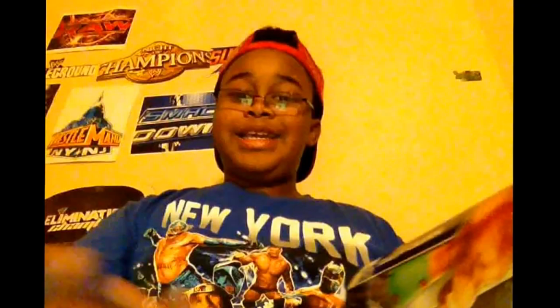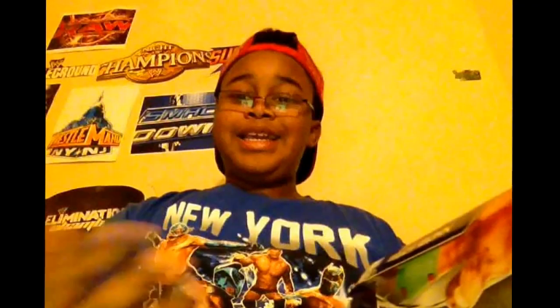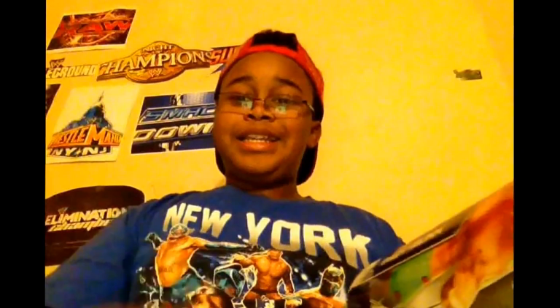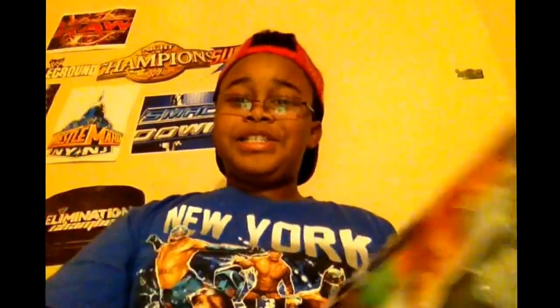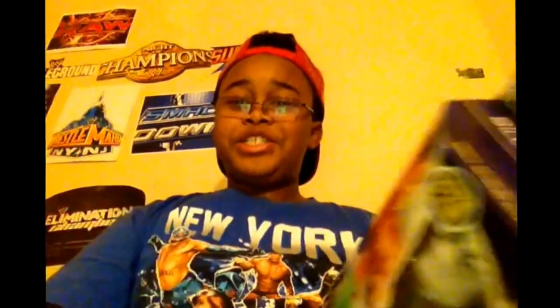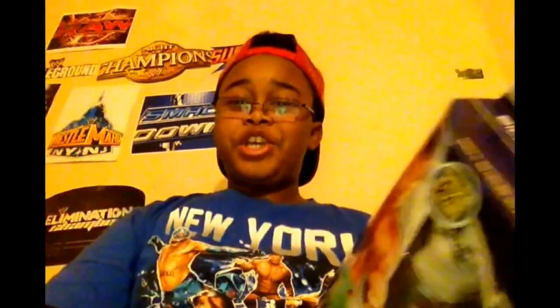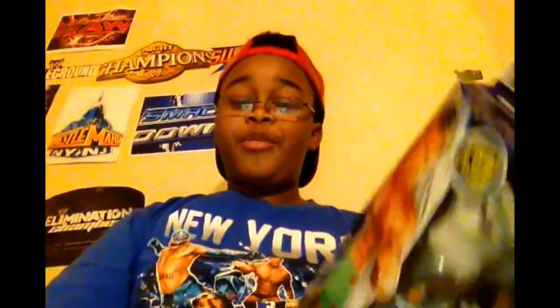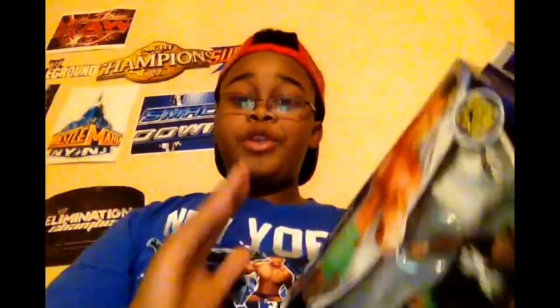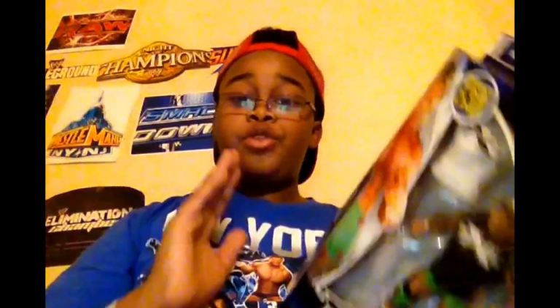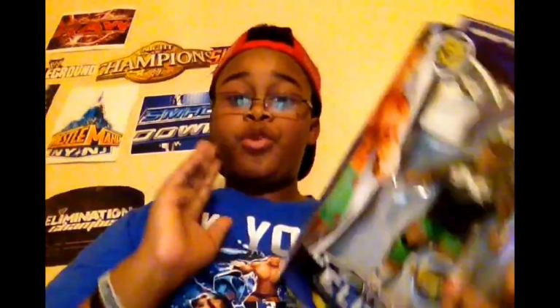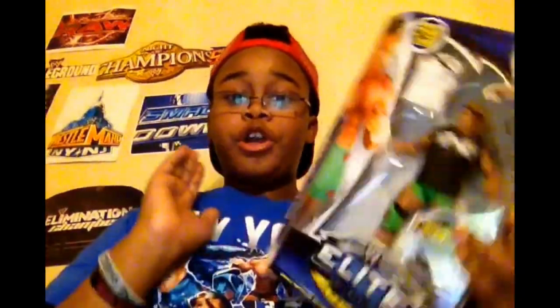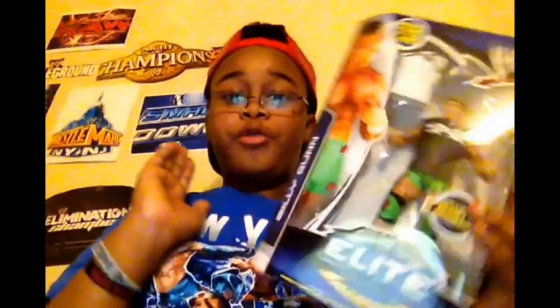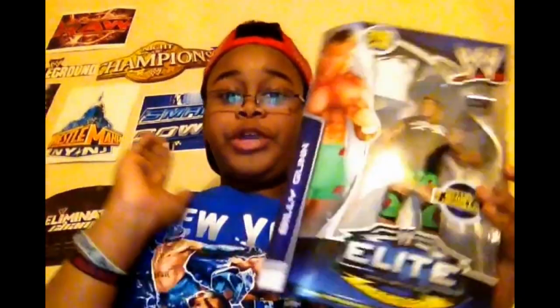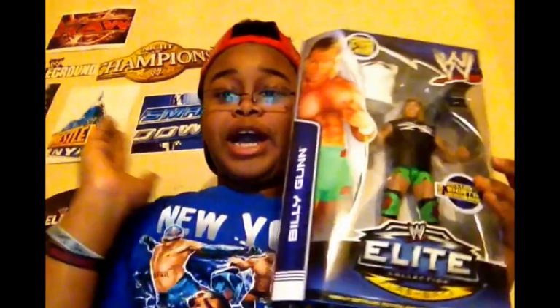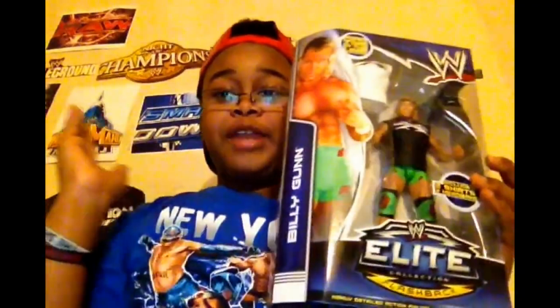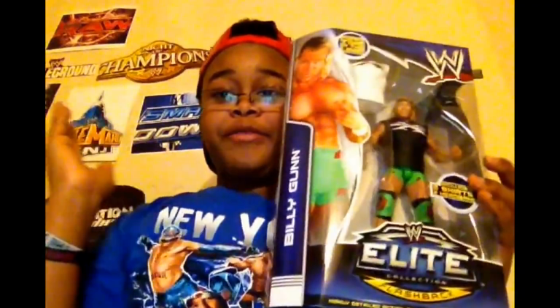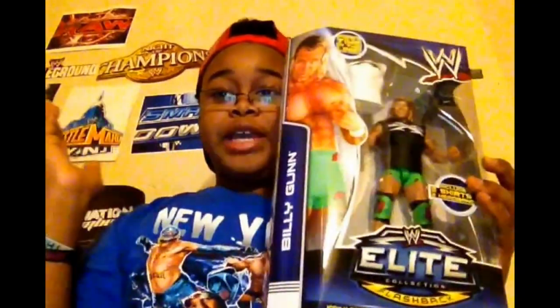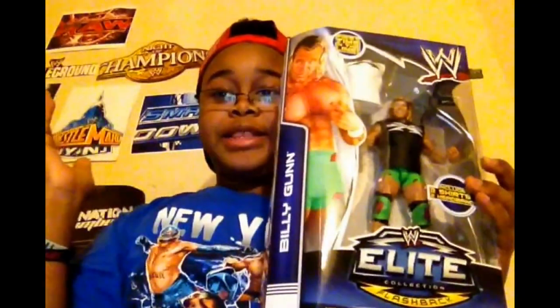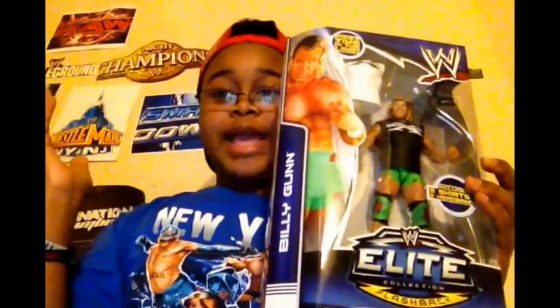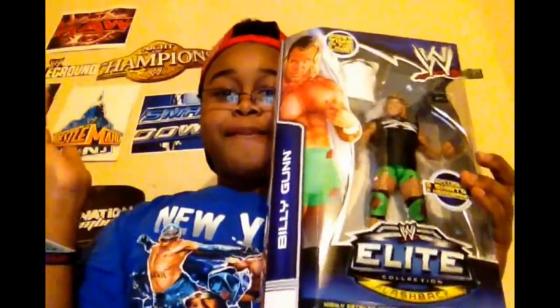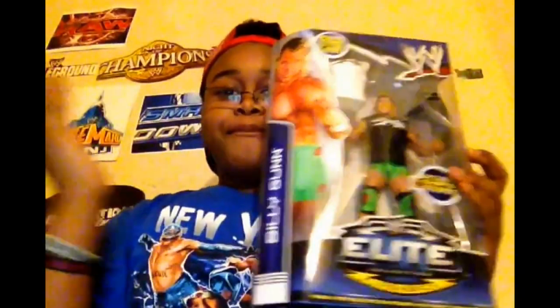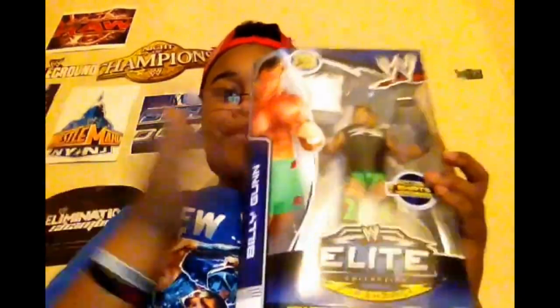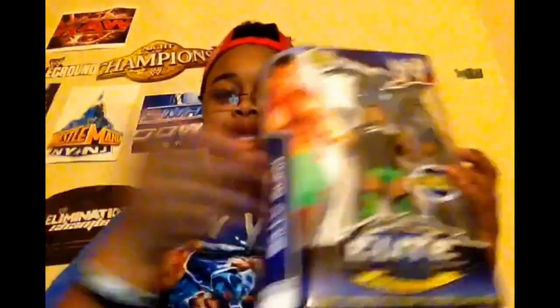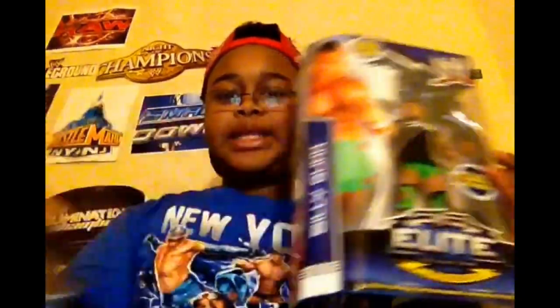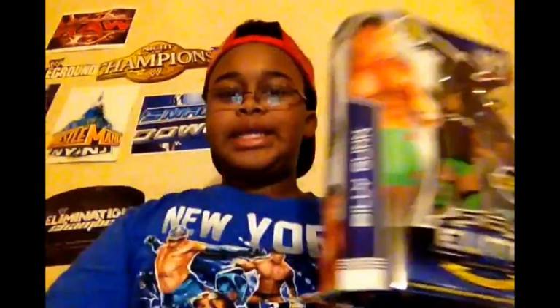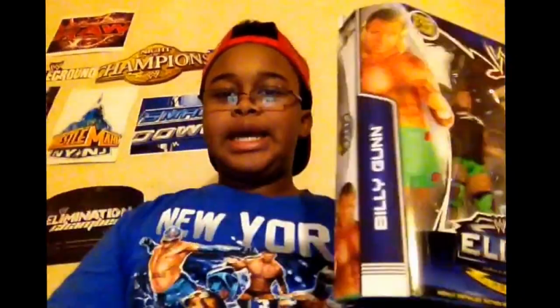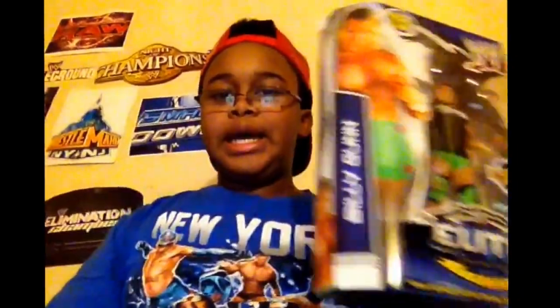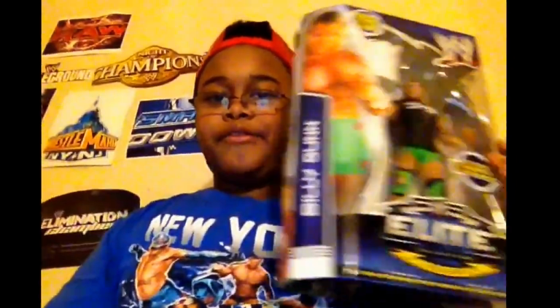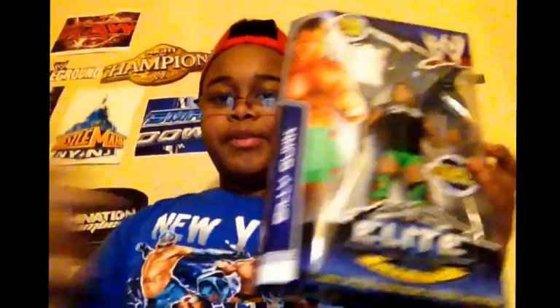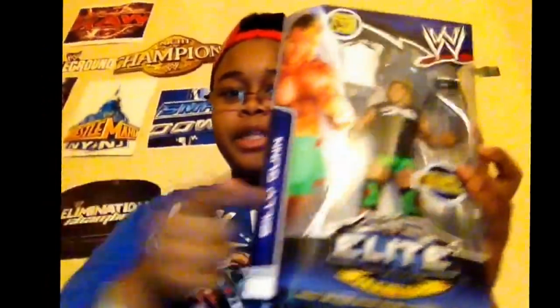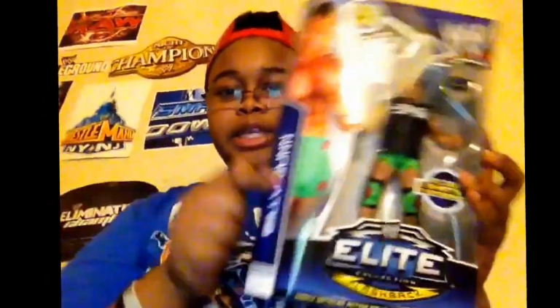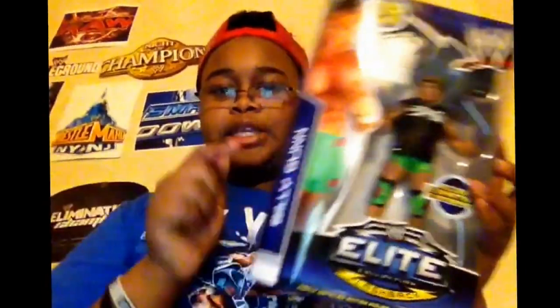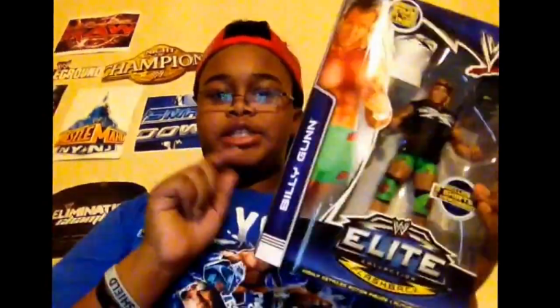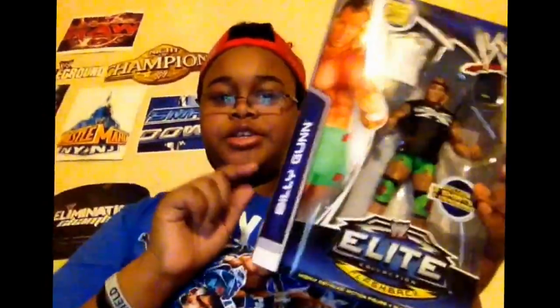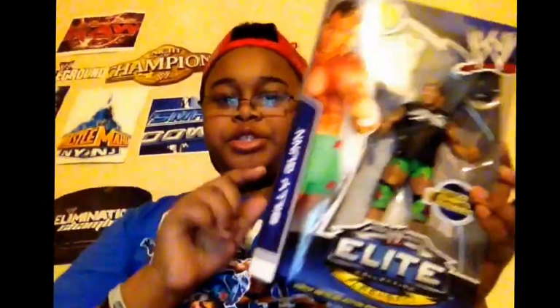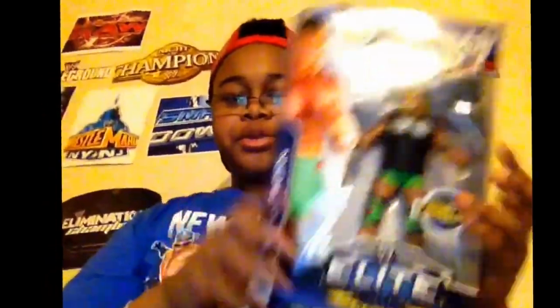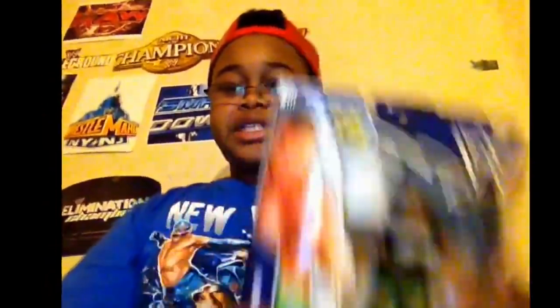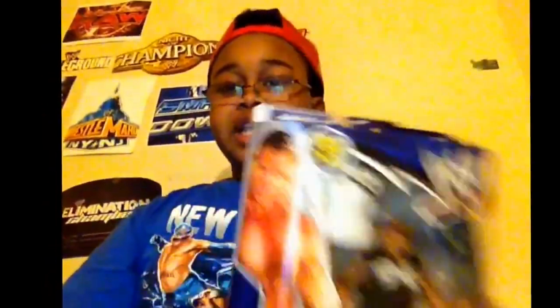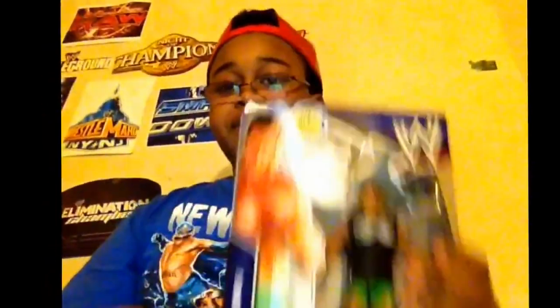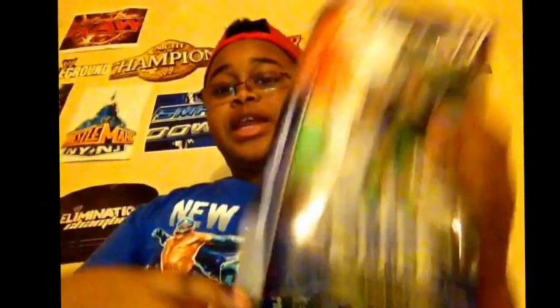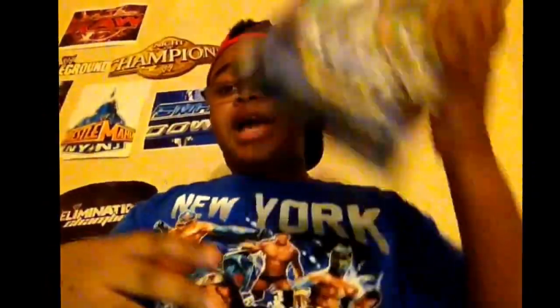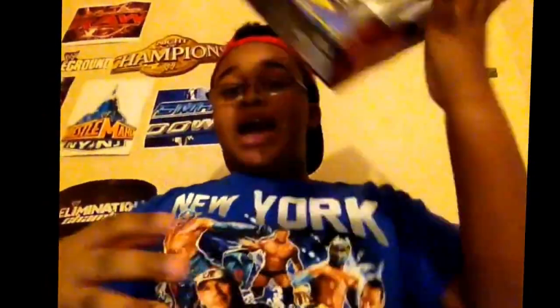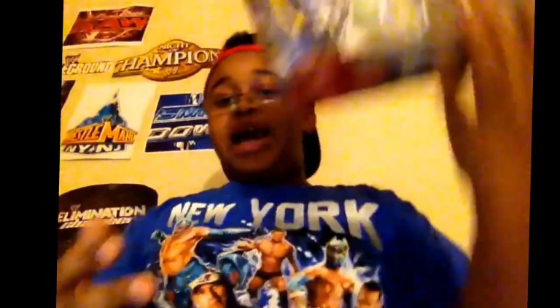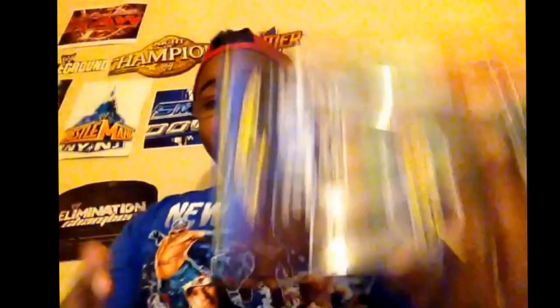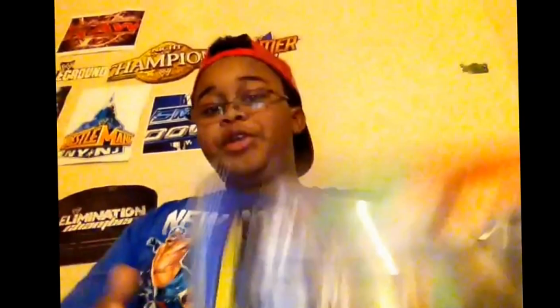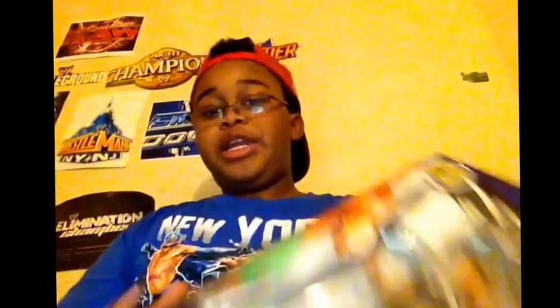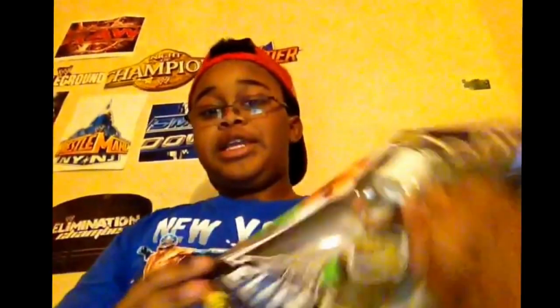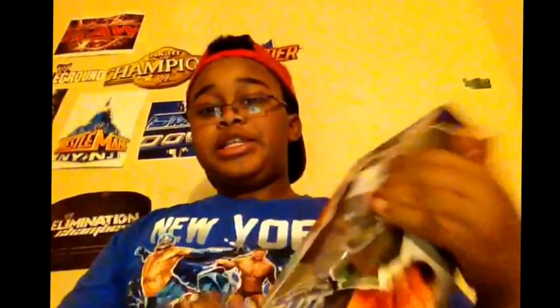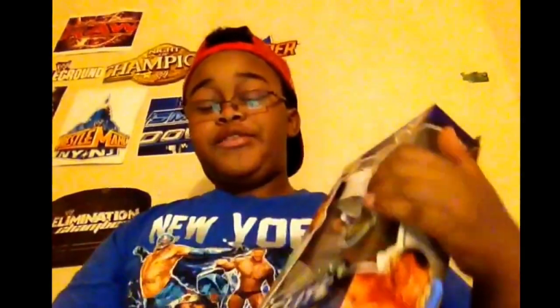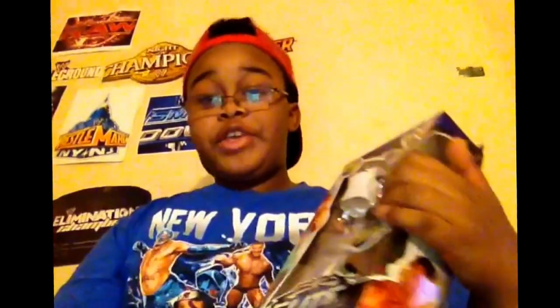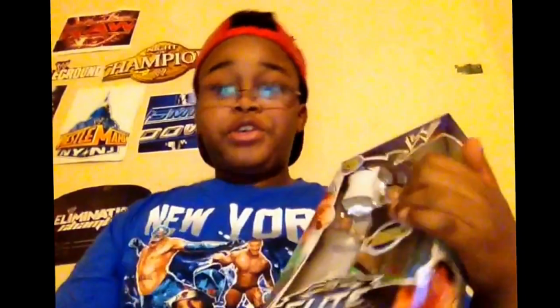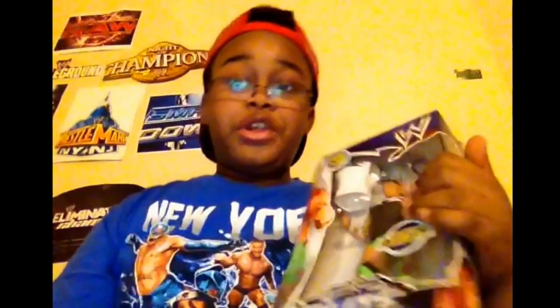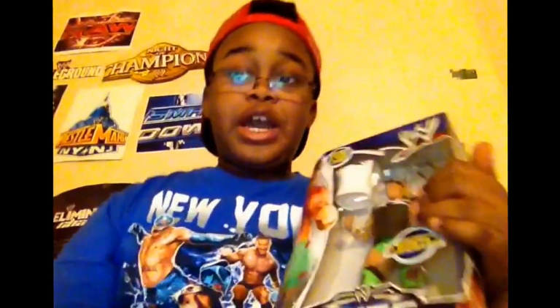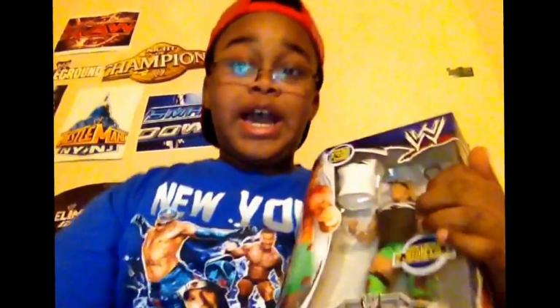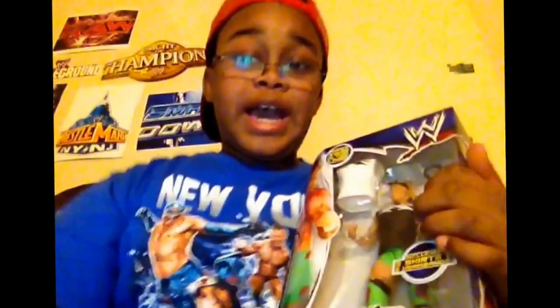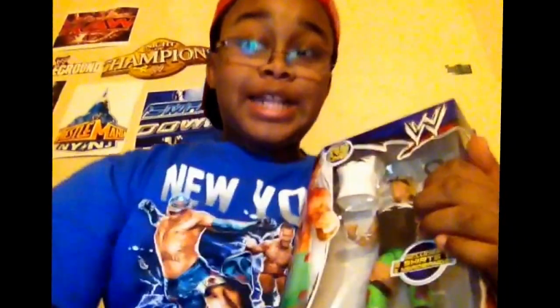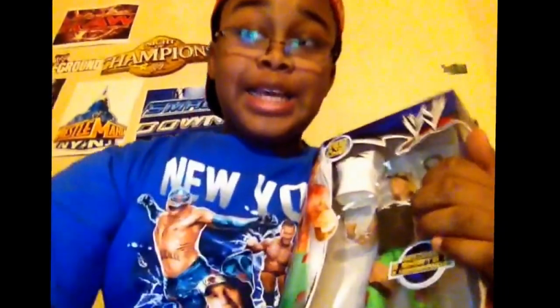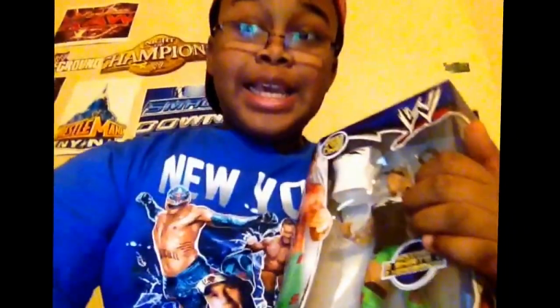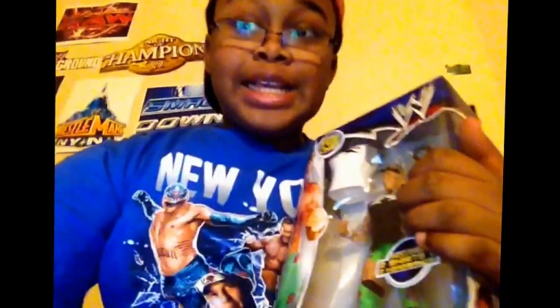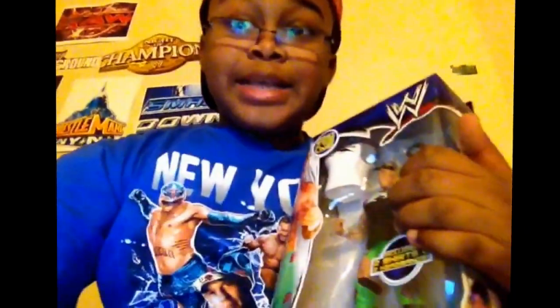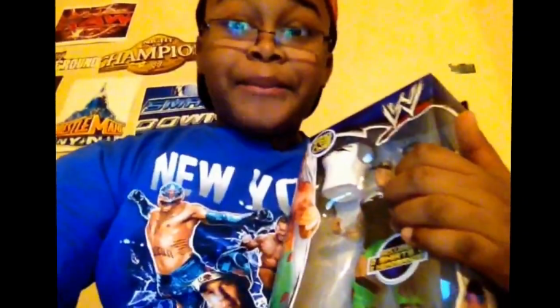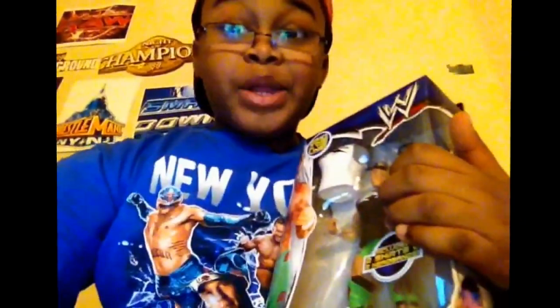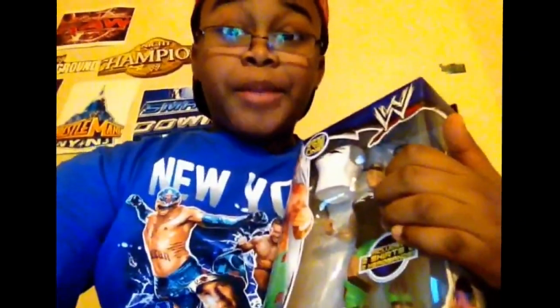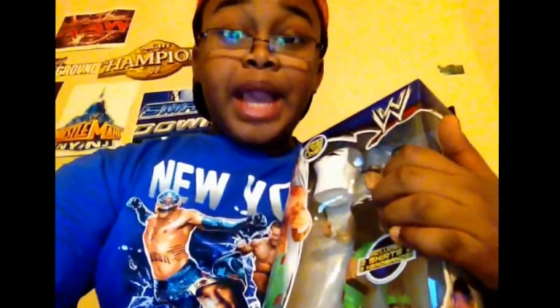Again, ladies and gentlemen, you want it, we got it — we got that Billy Gunn from Elite Series 27. I'm gonna get this figure out of the case. Be right back.